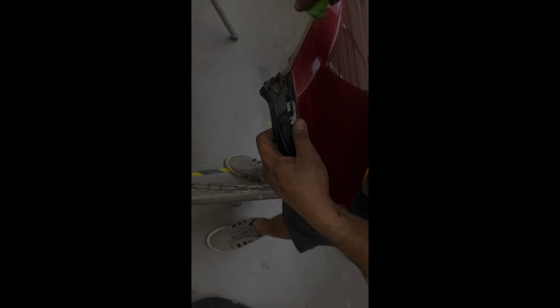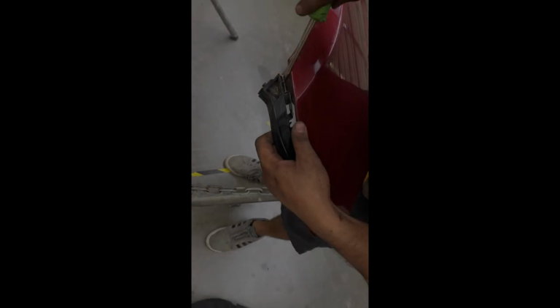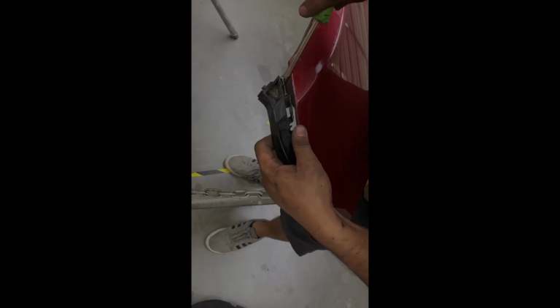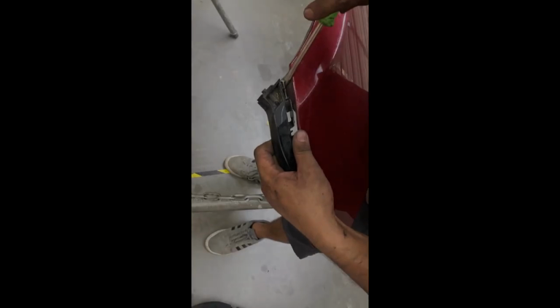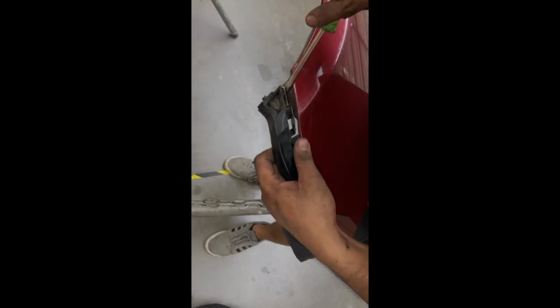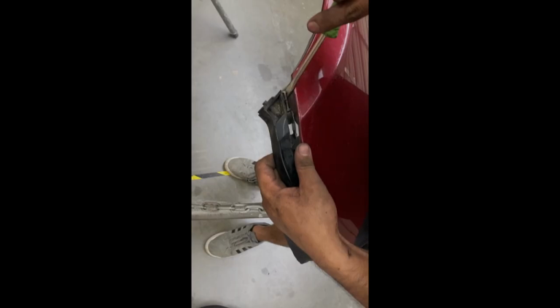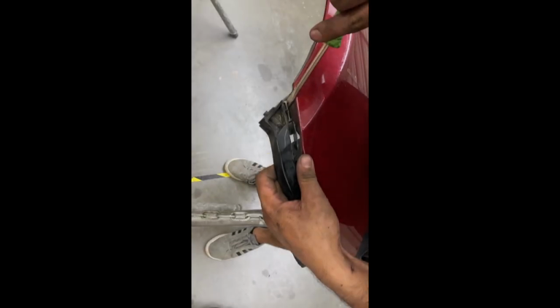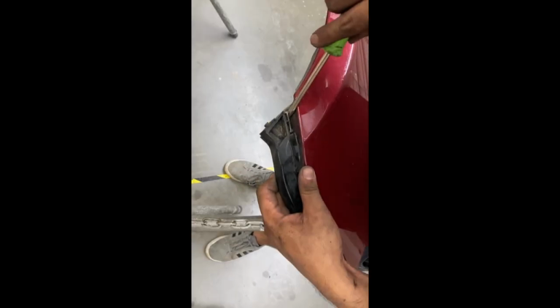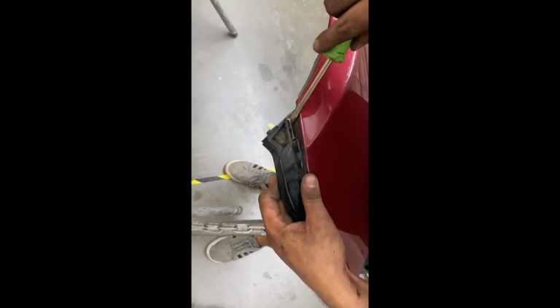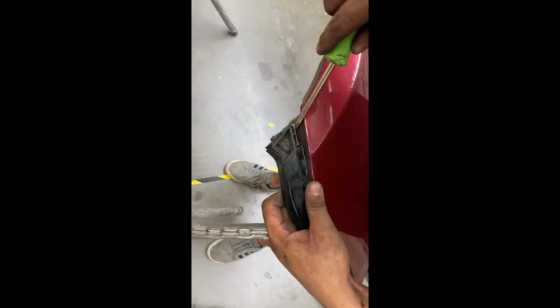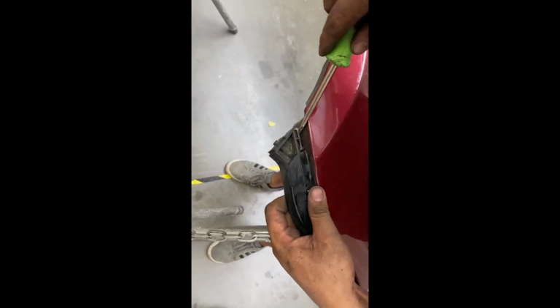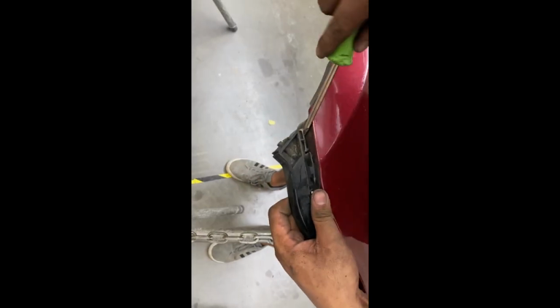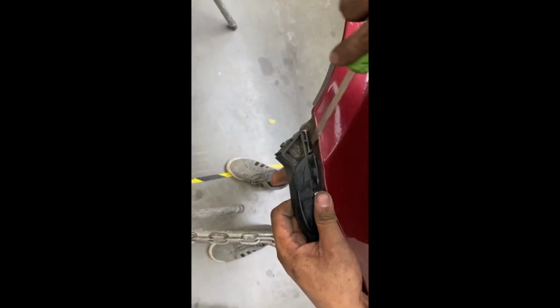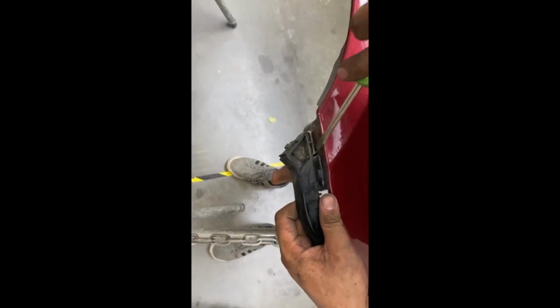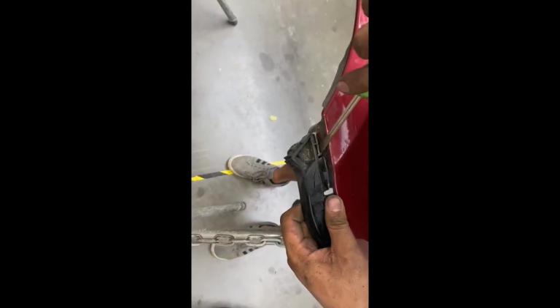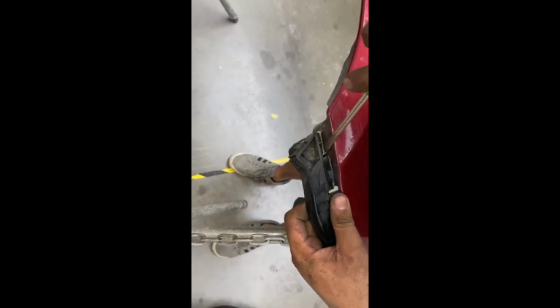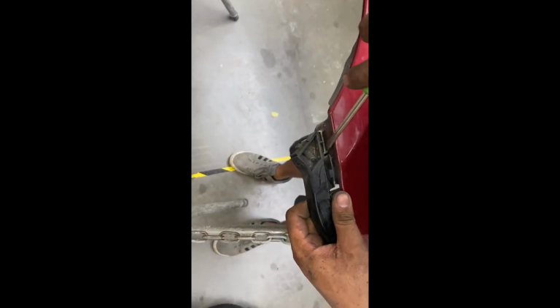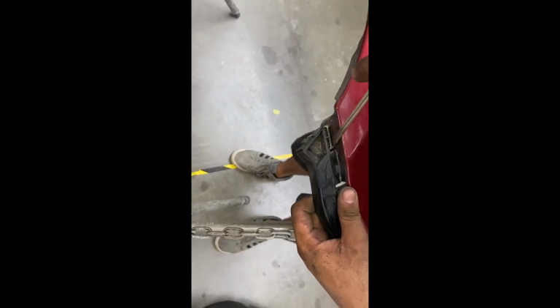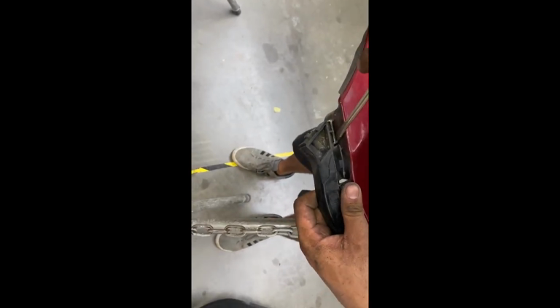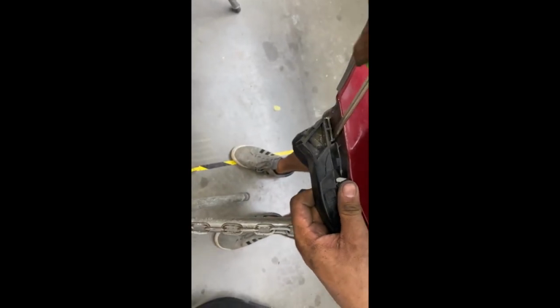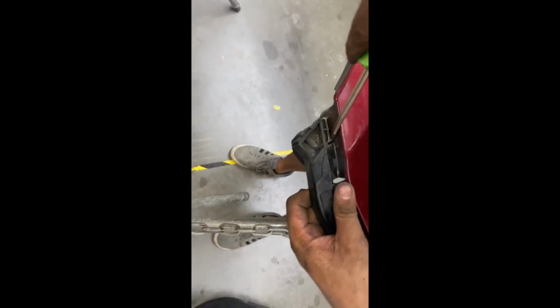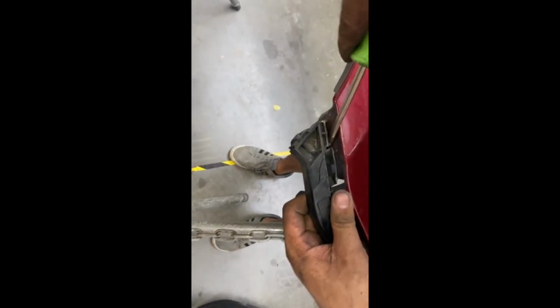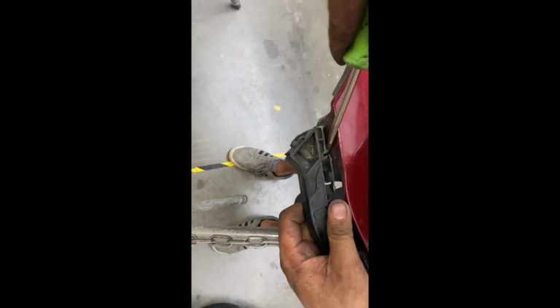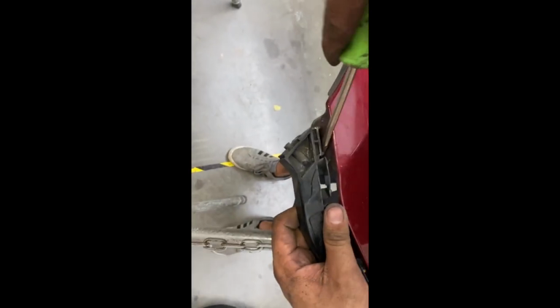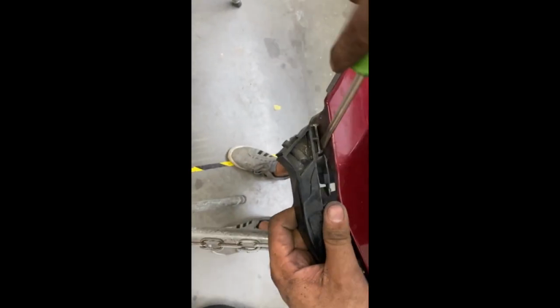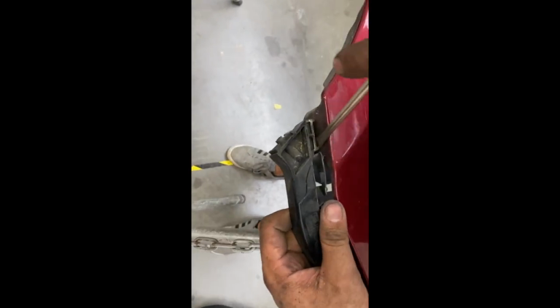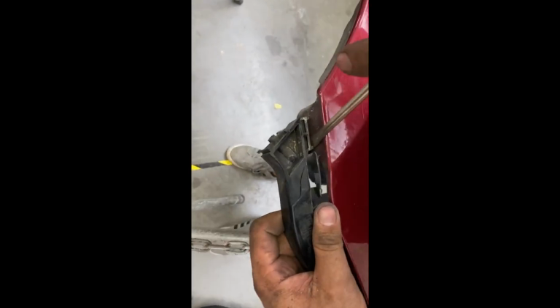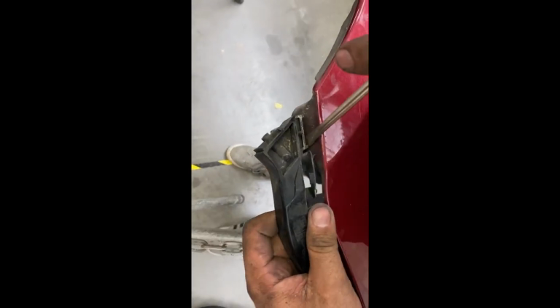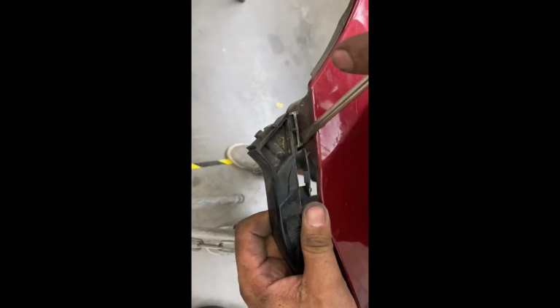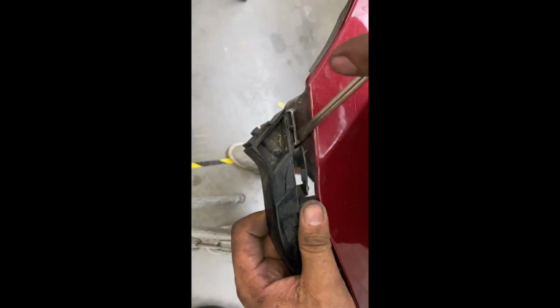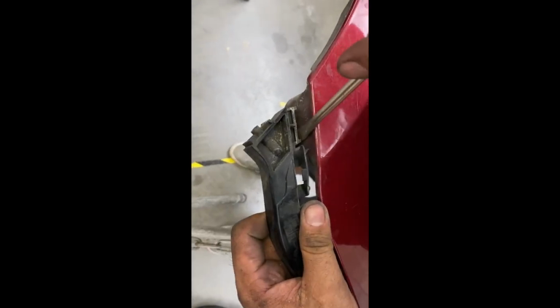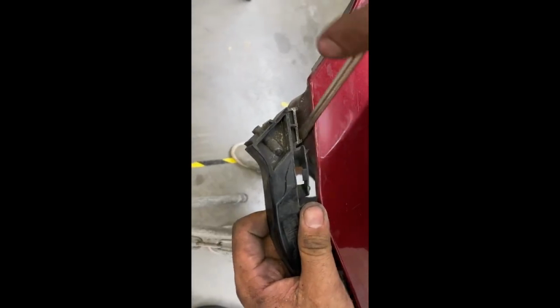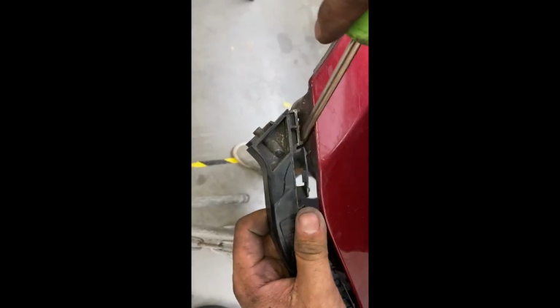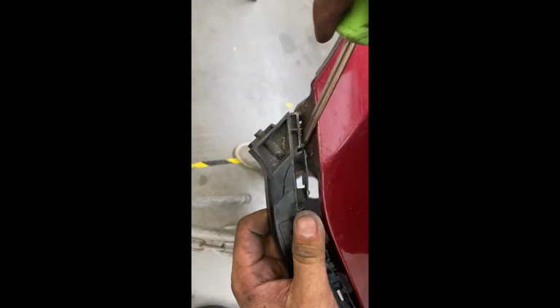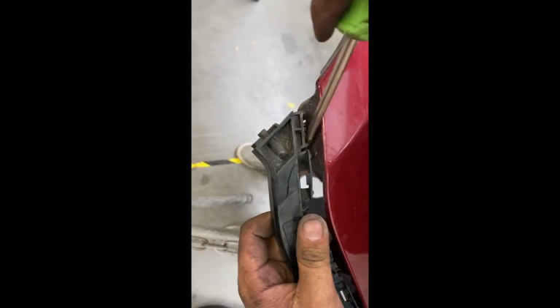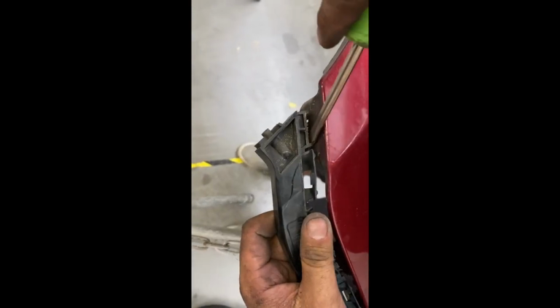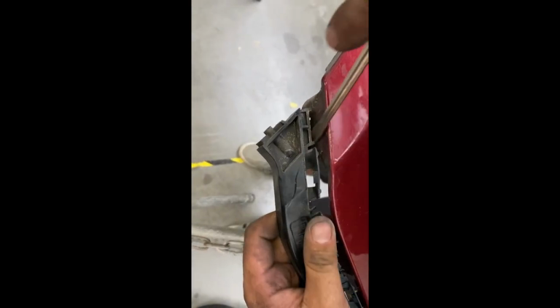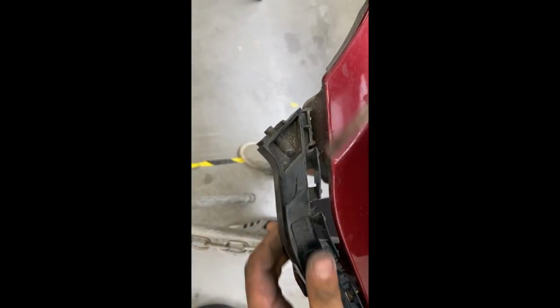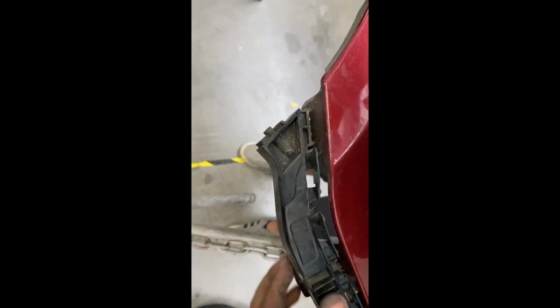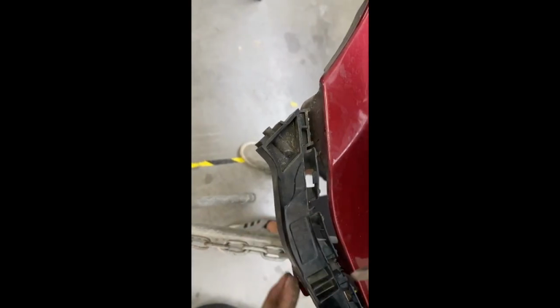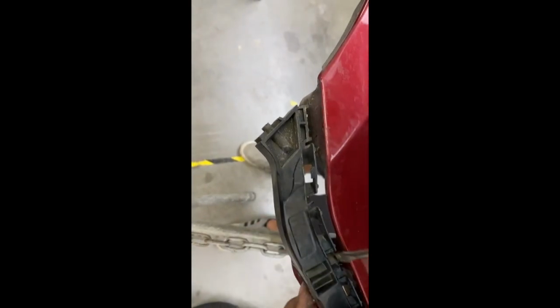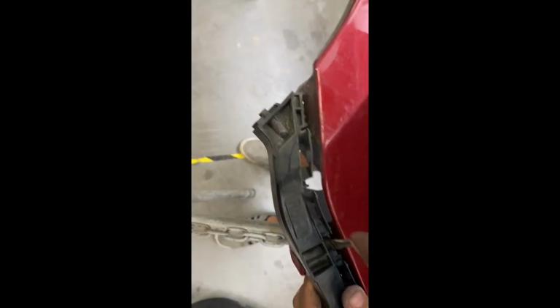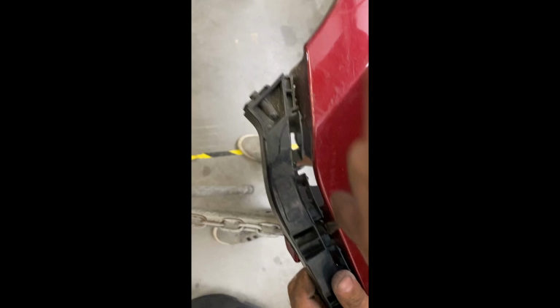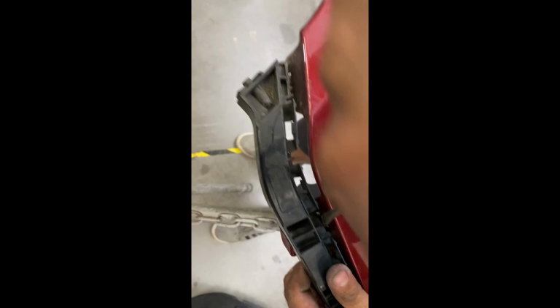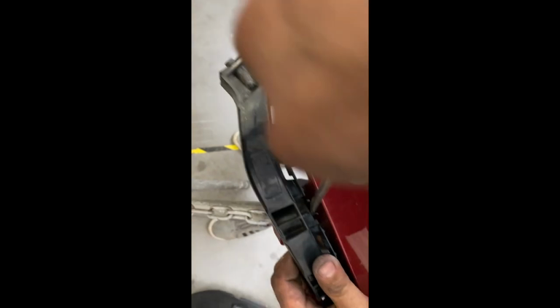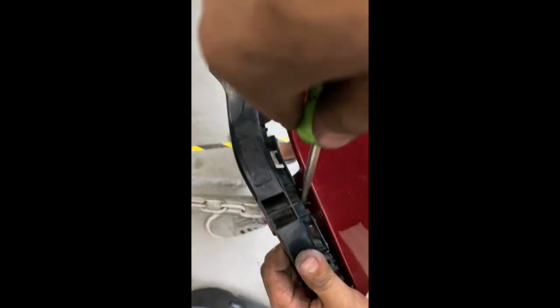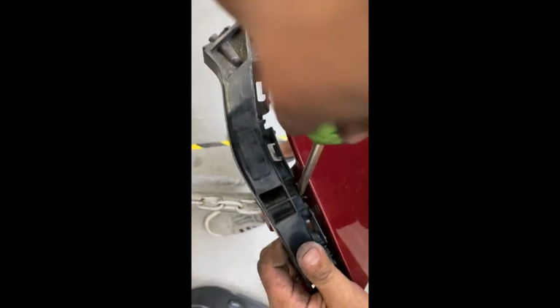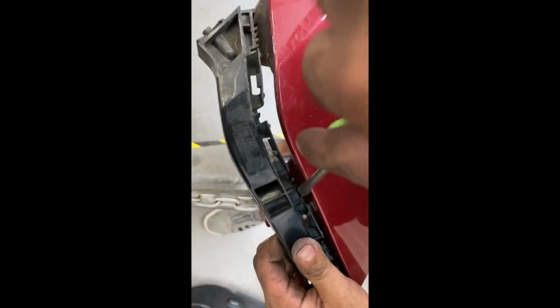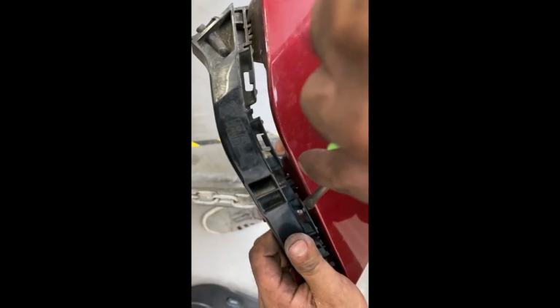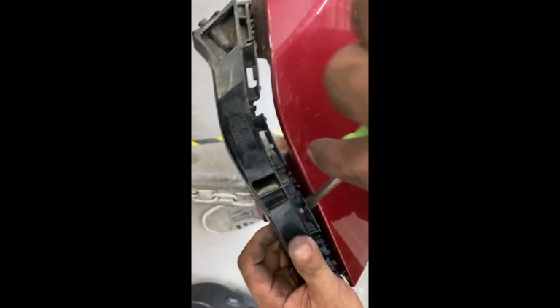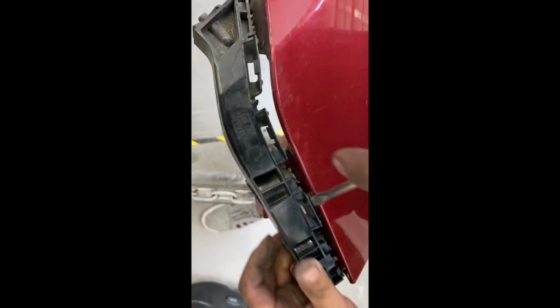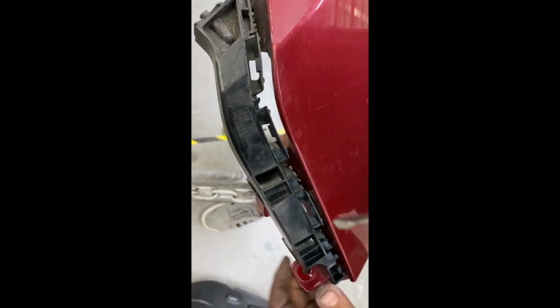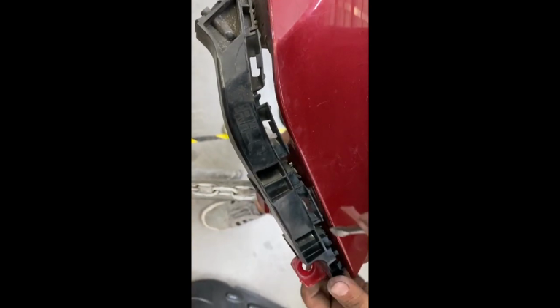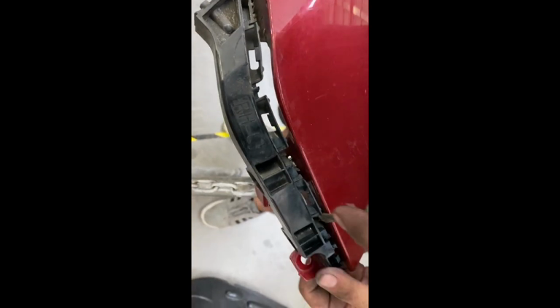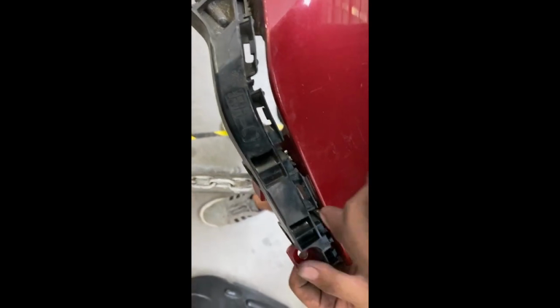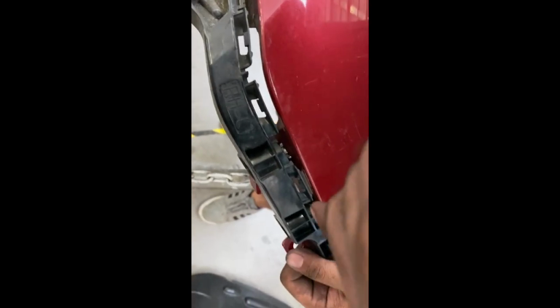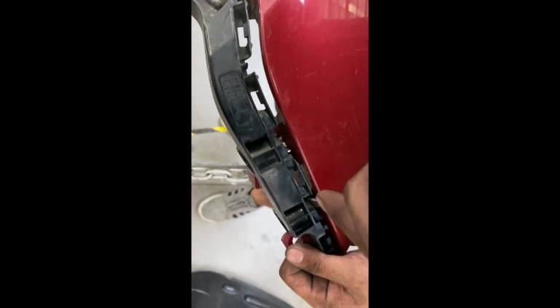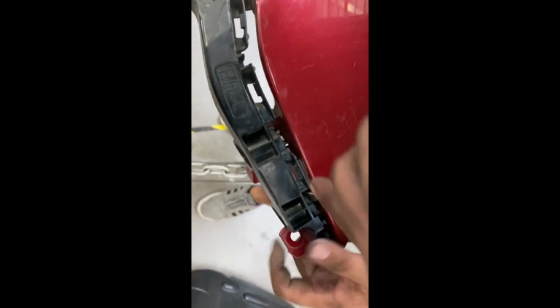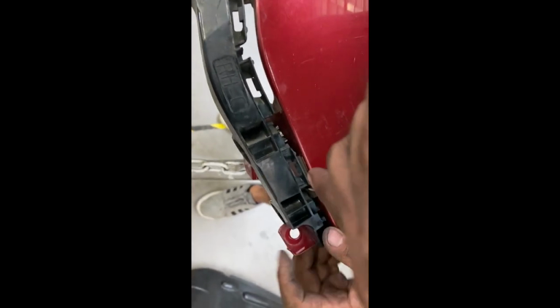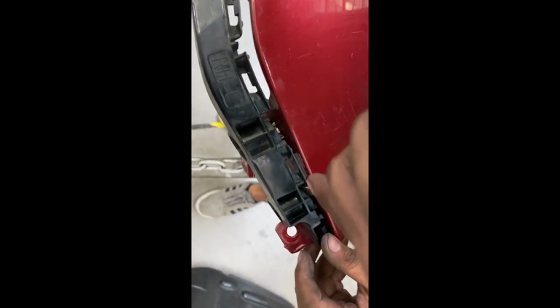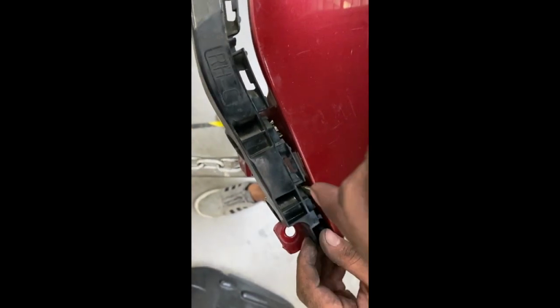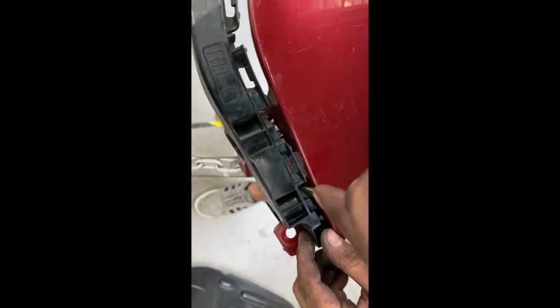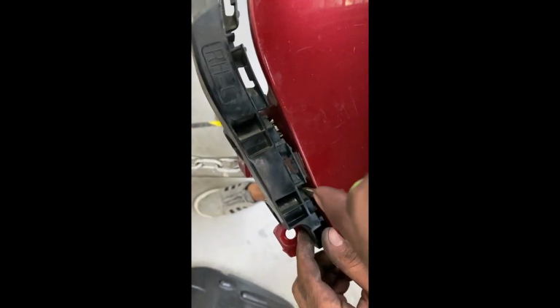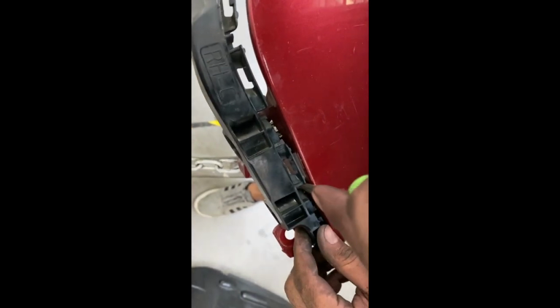Use a flat head and wedge it in between so you can pry the bracket off.